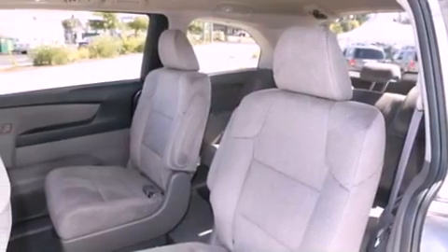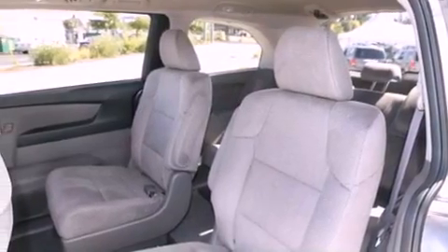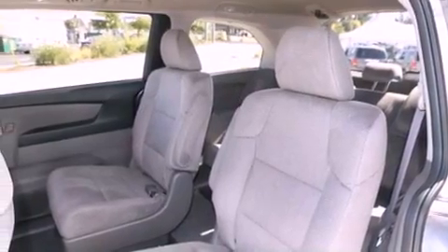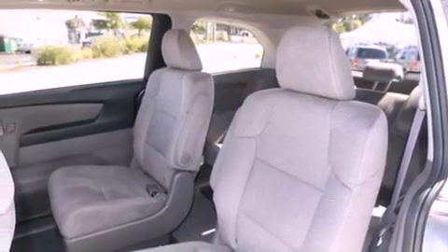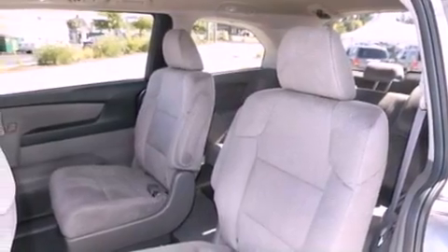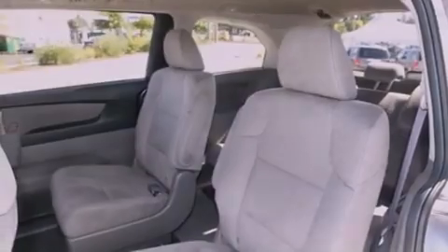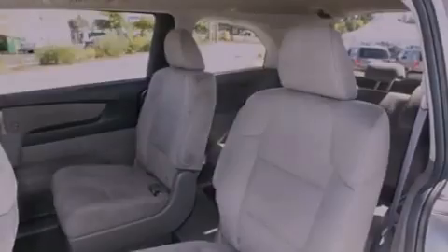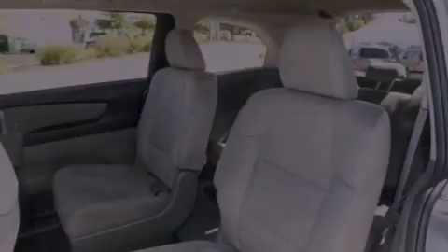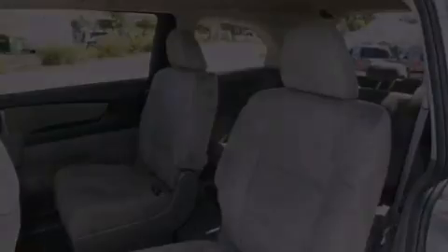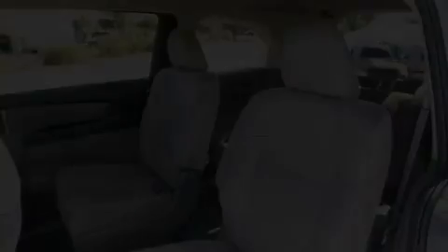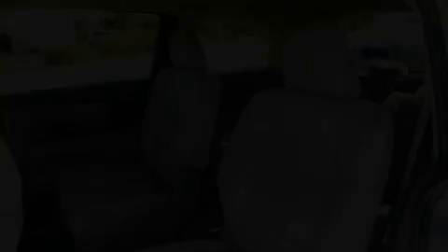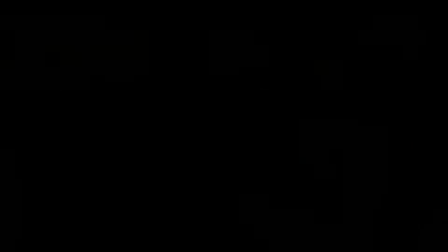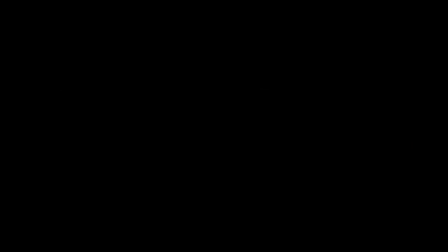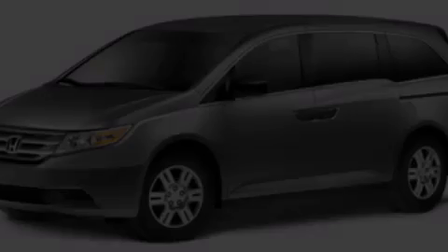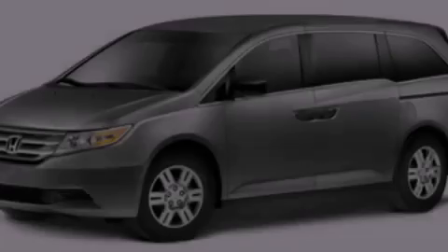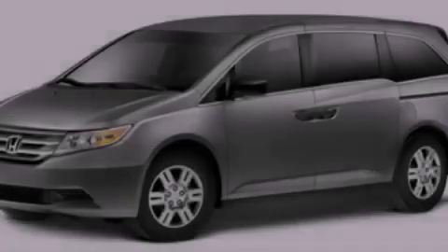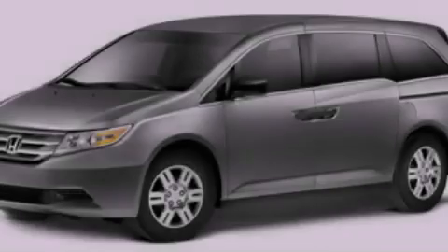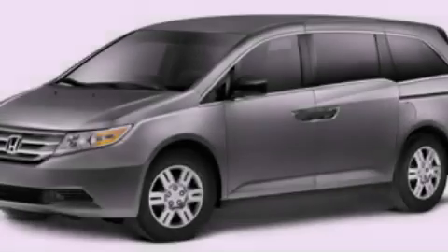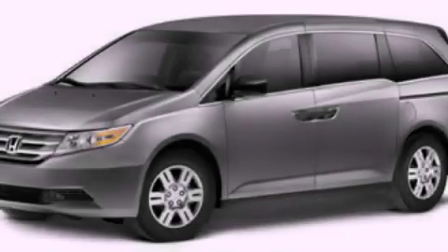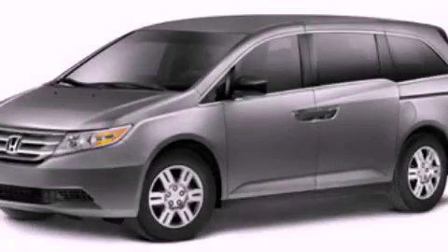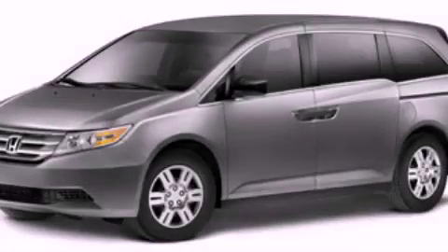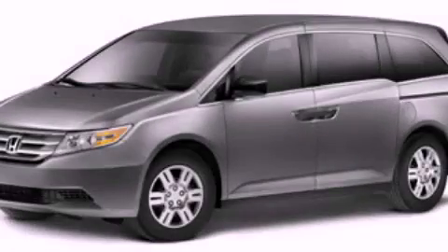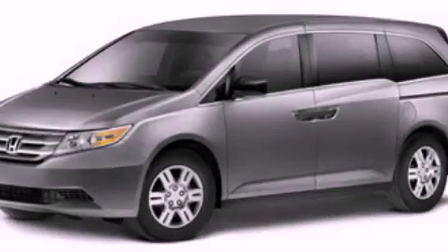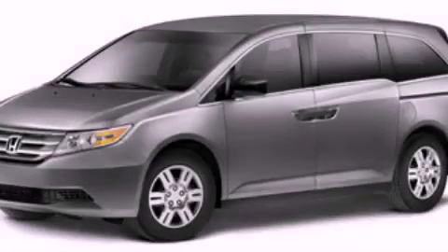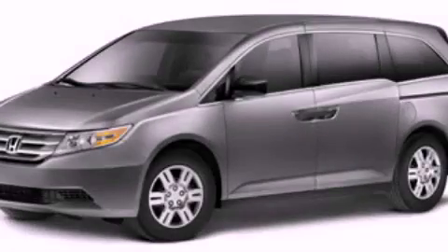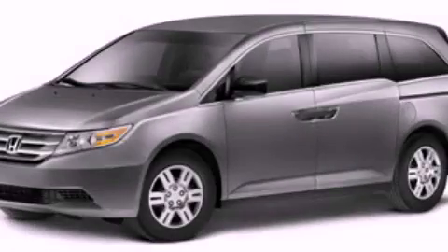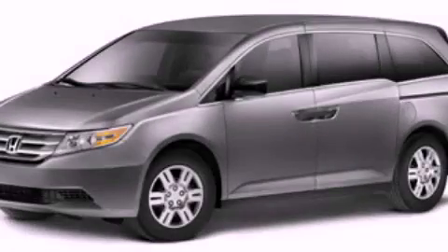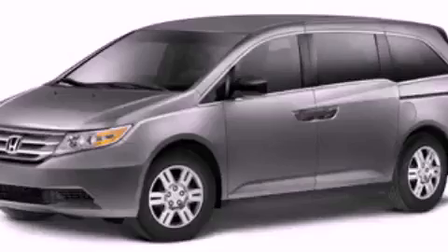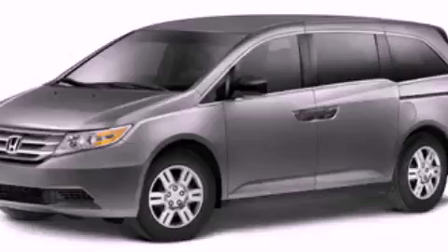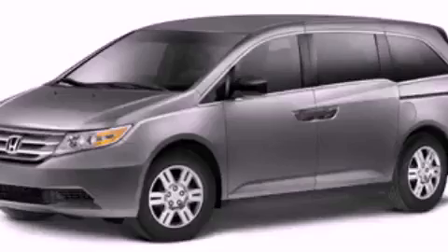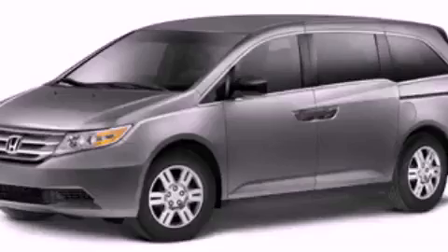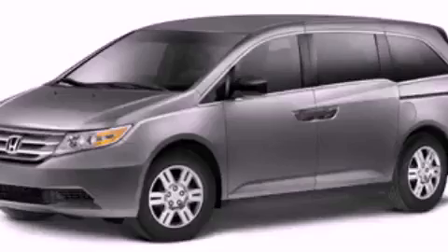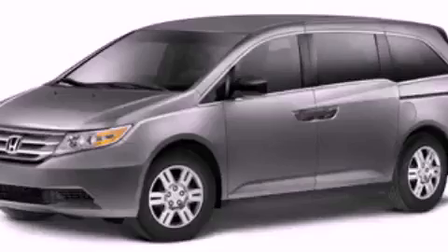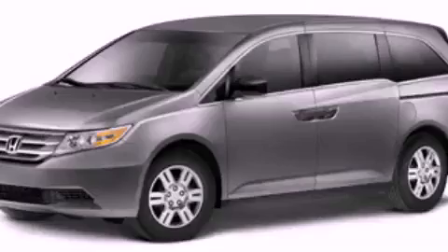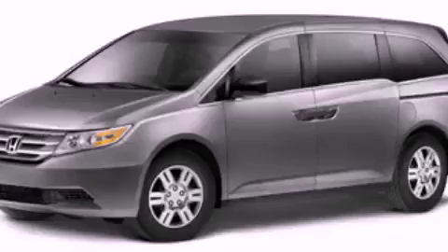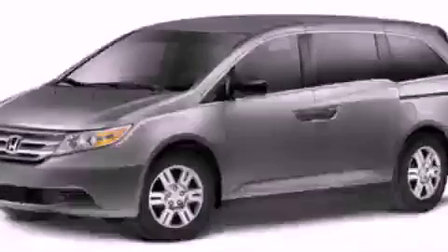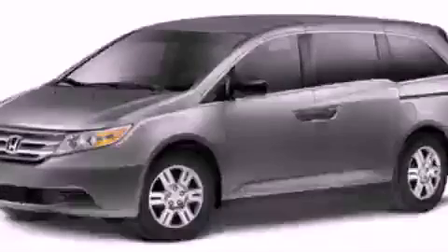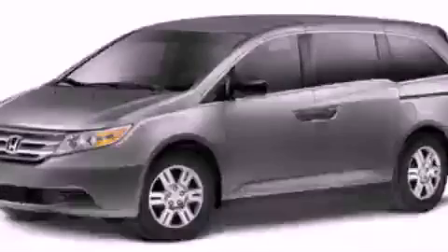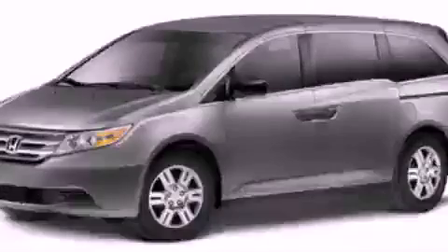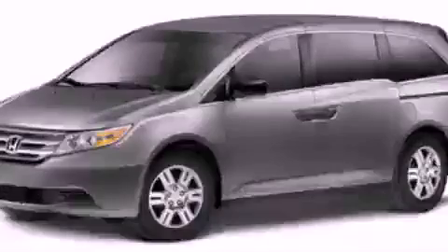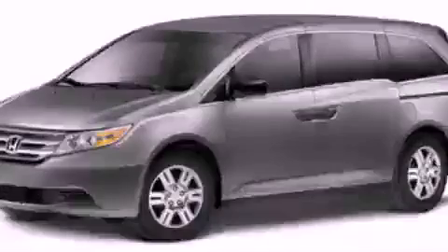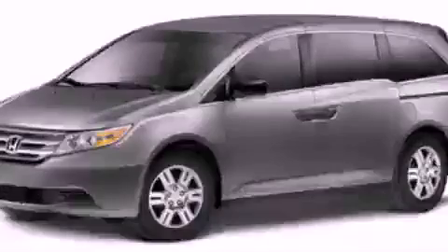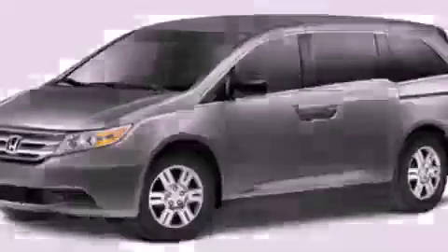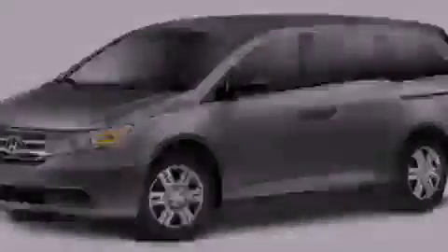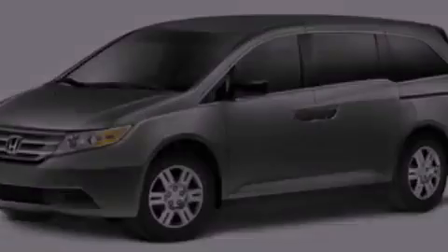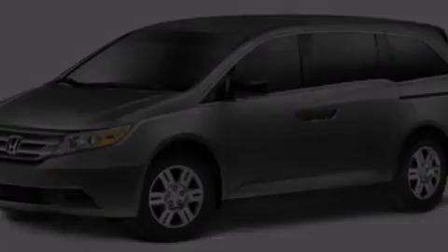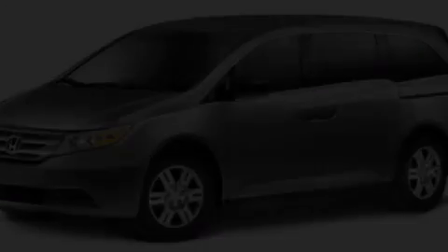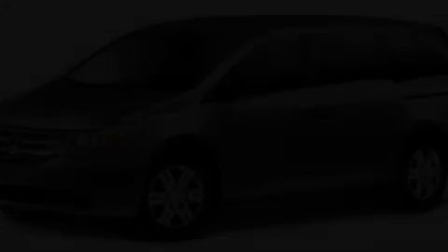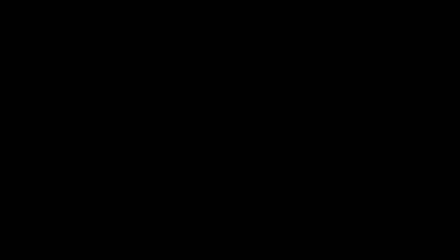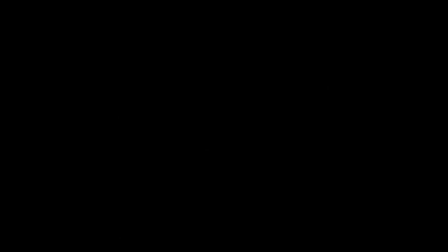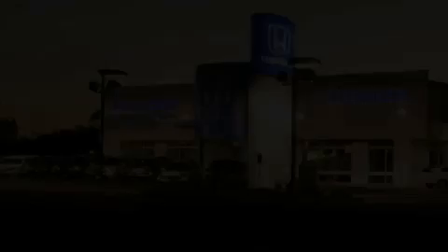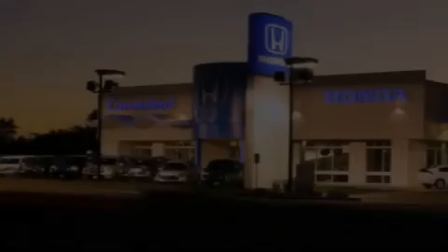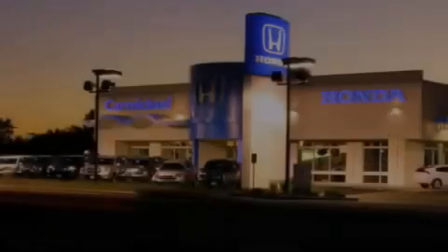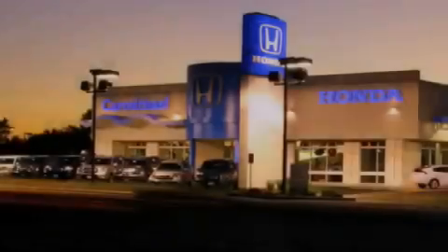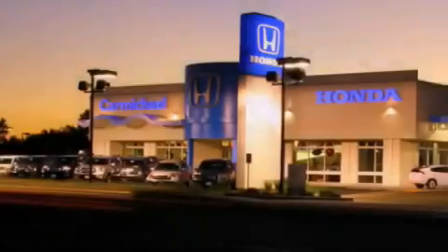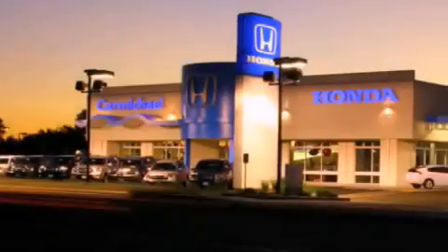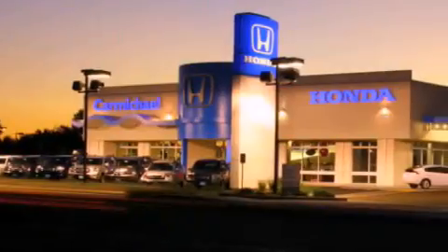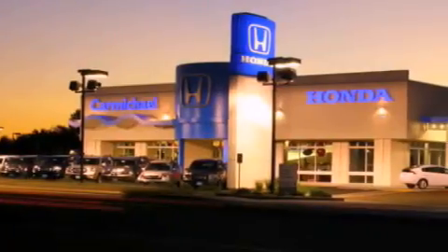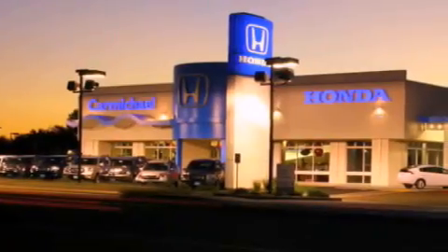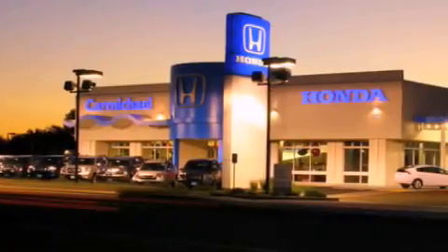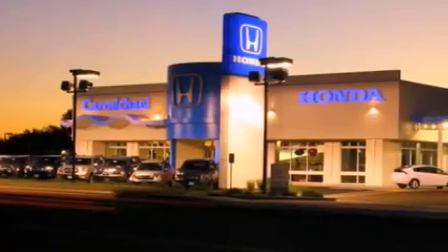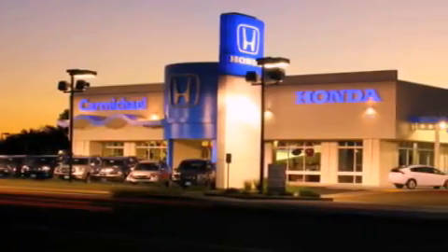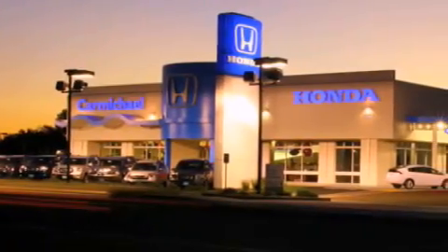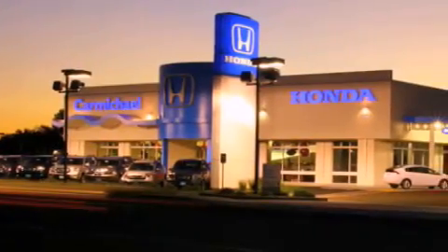Please call us today for more information on this great vehicle. Carmichael Honda has everything you need.